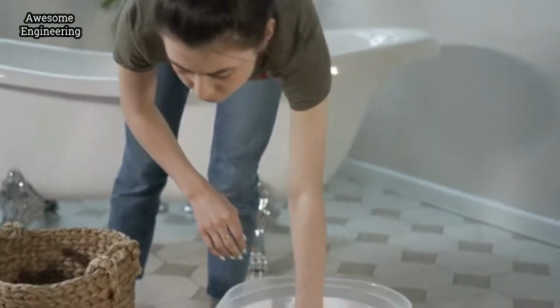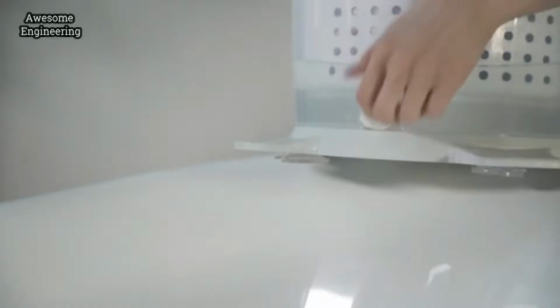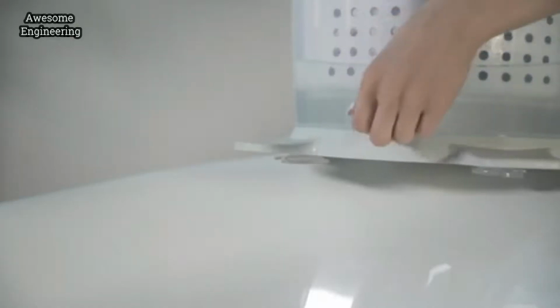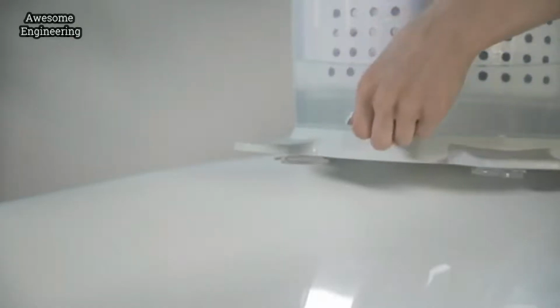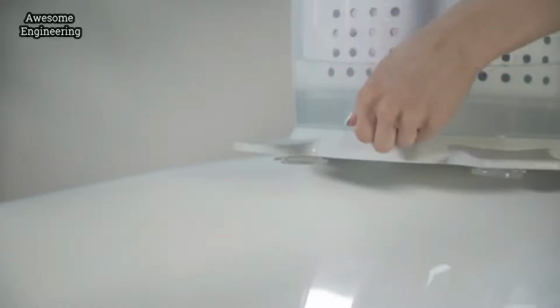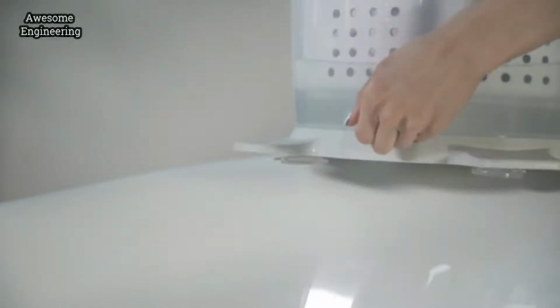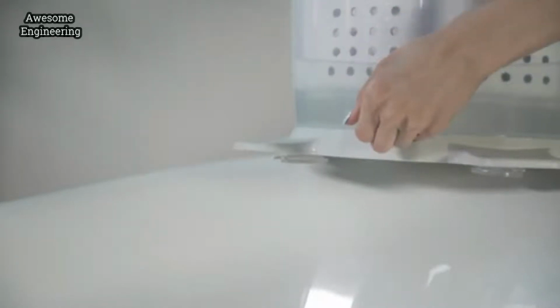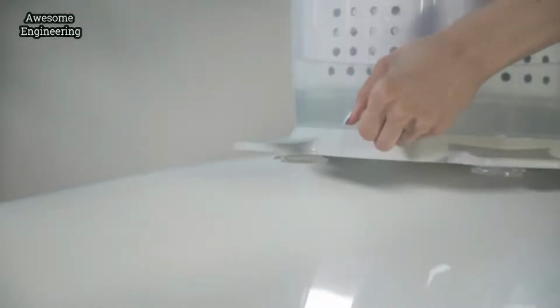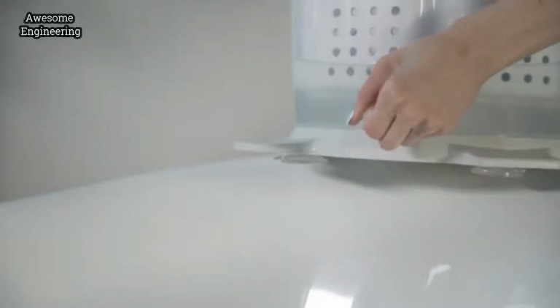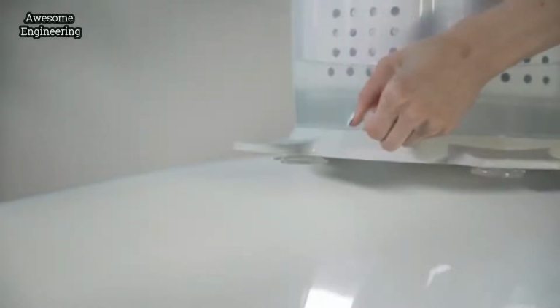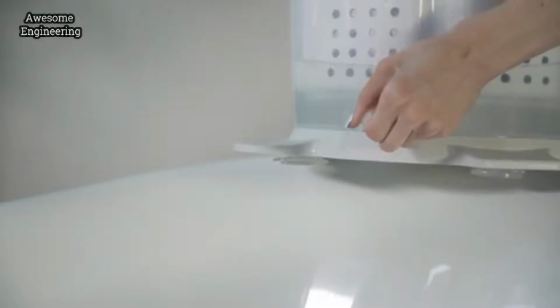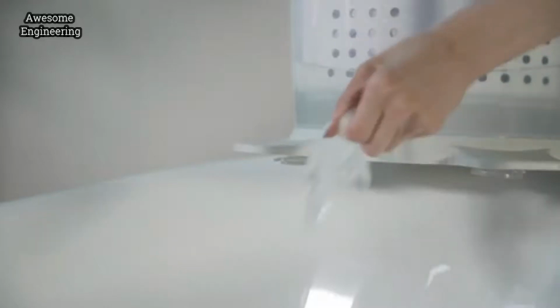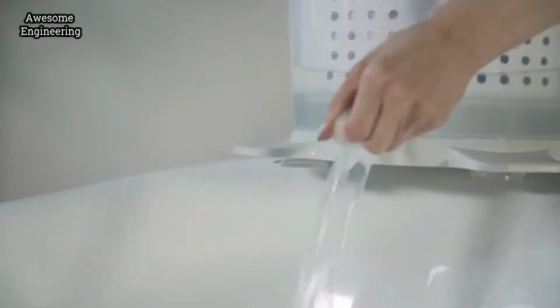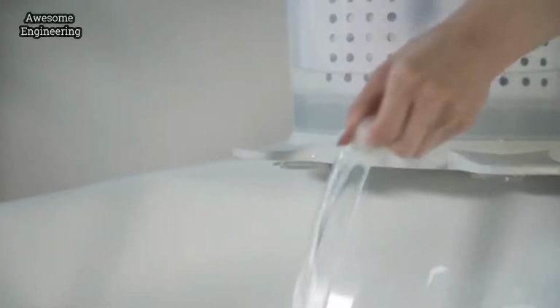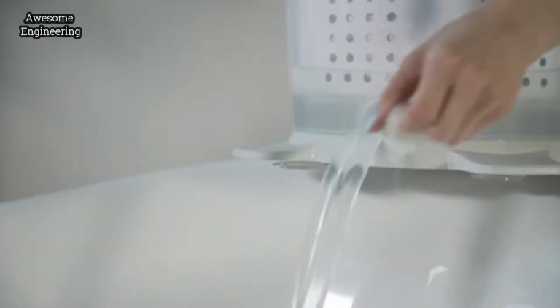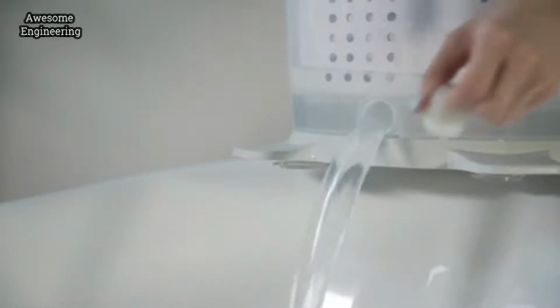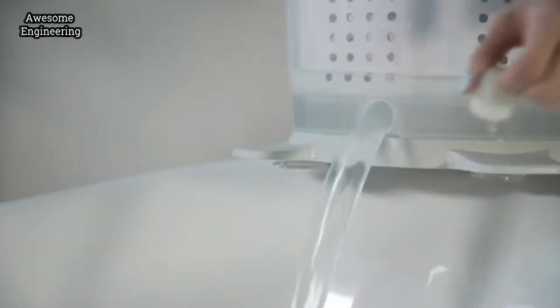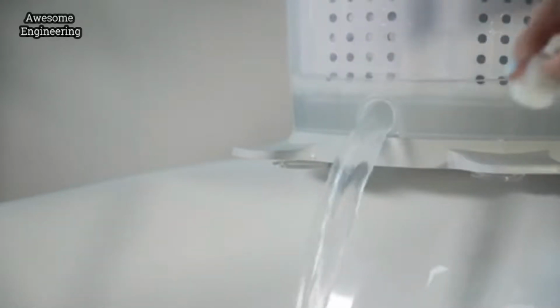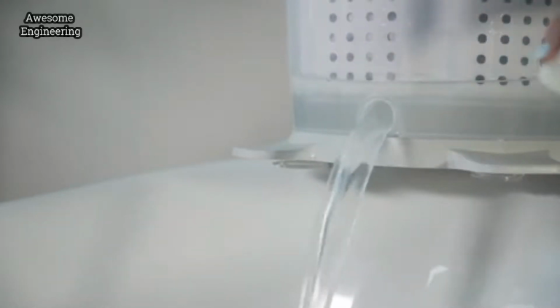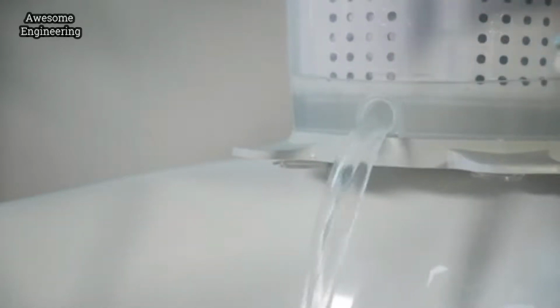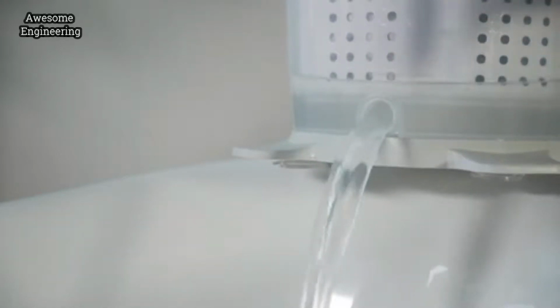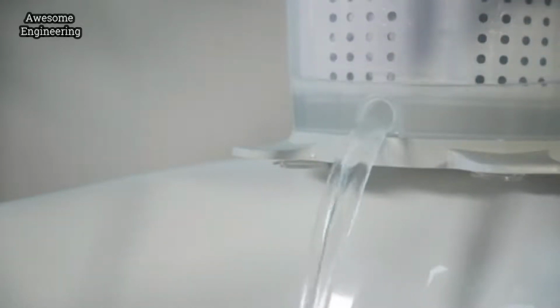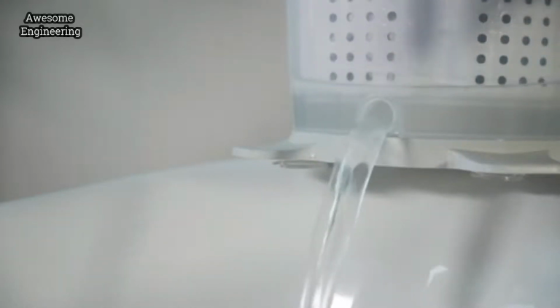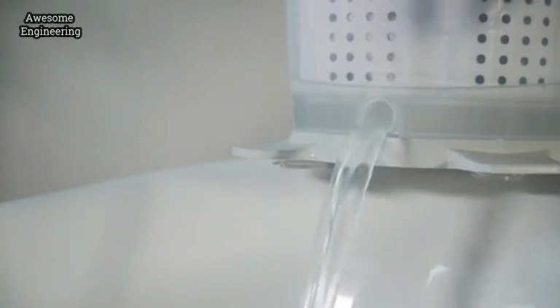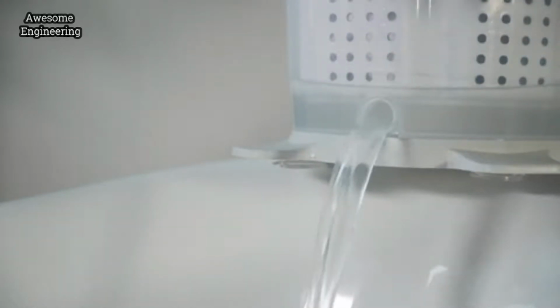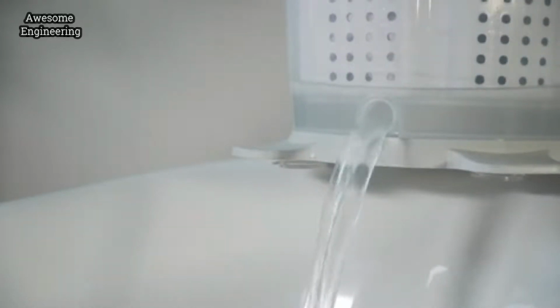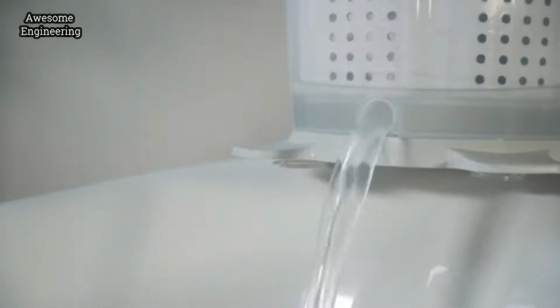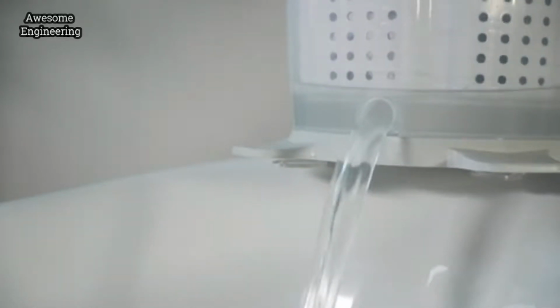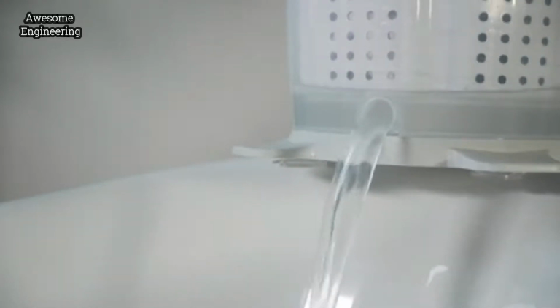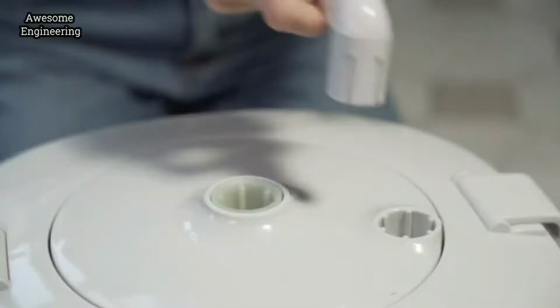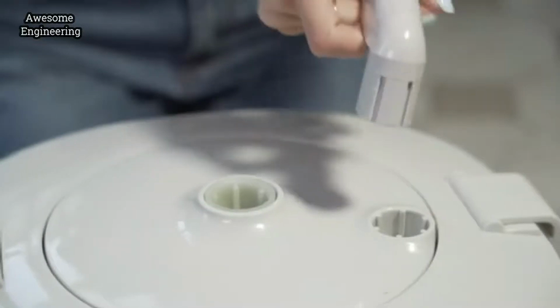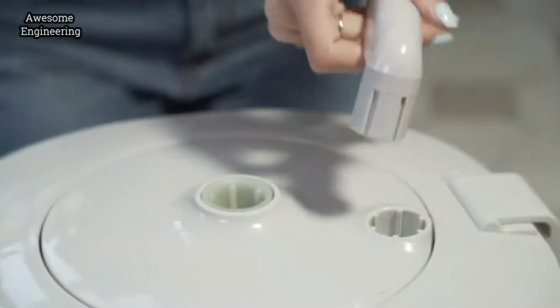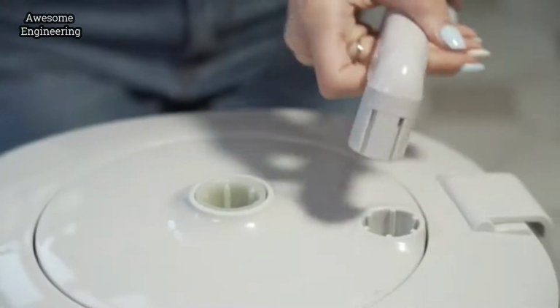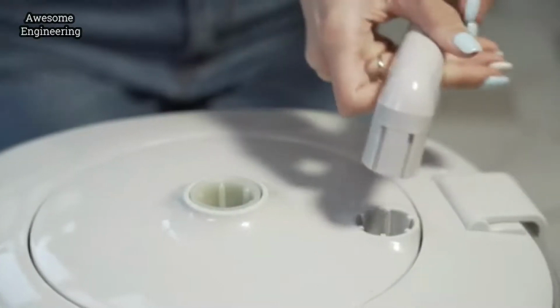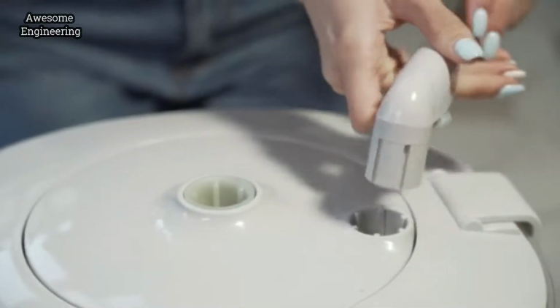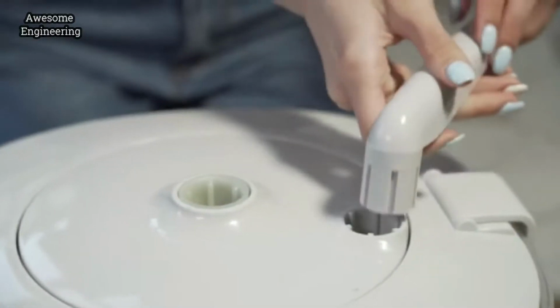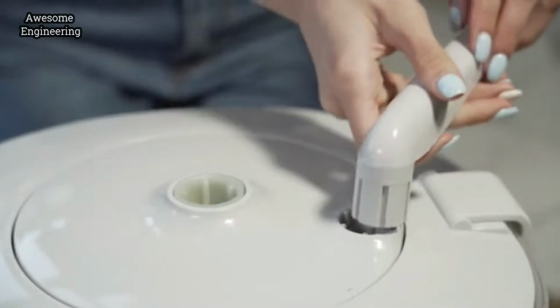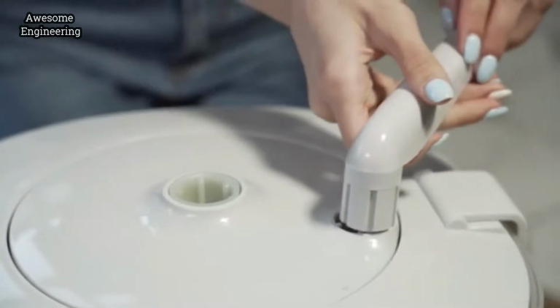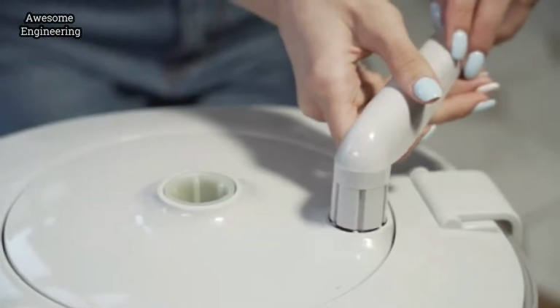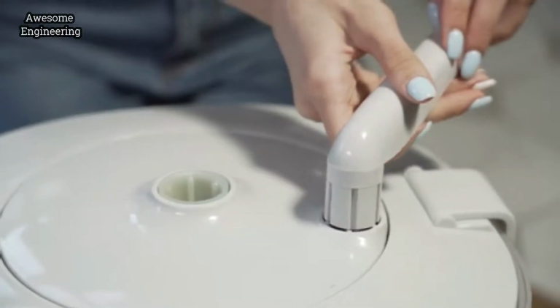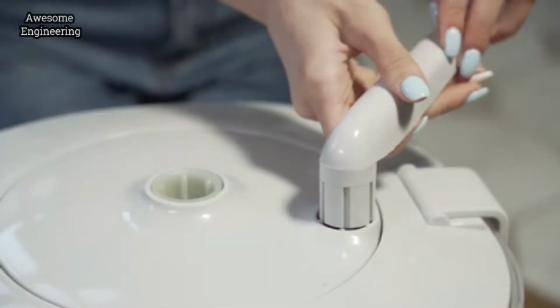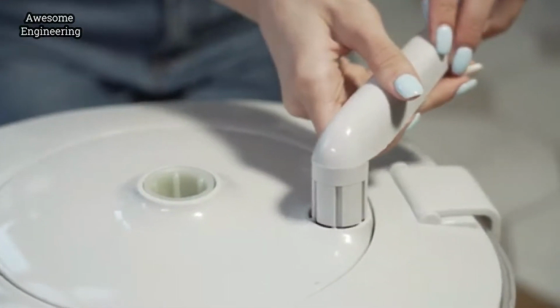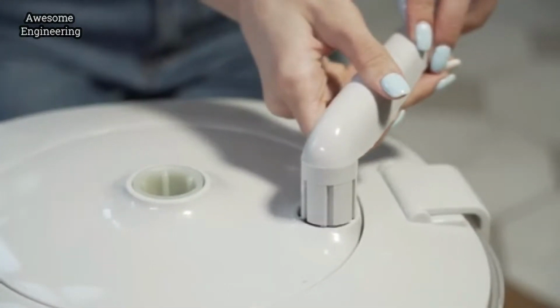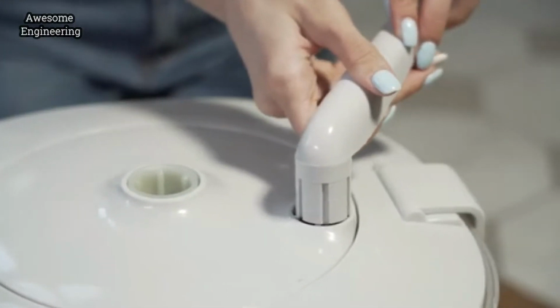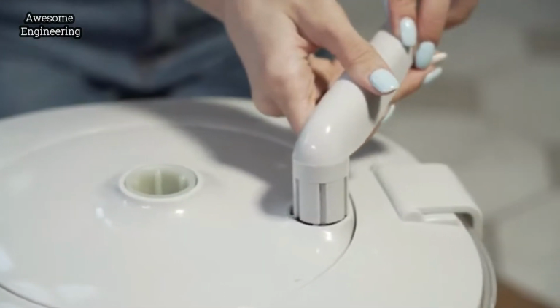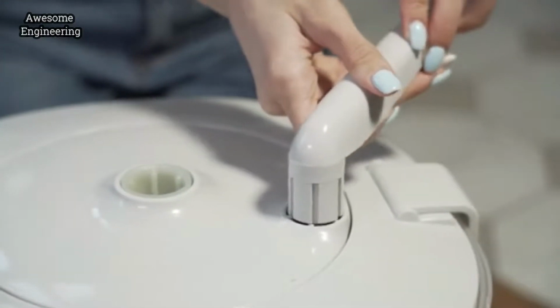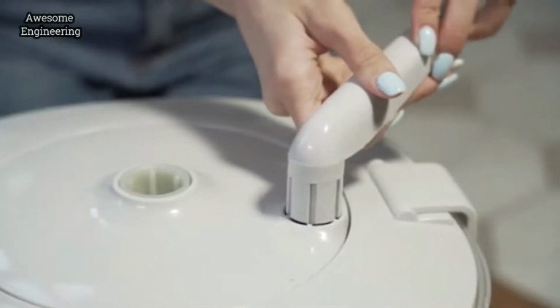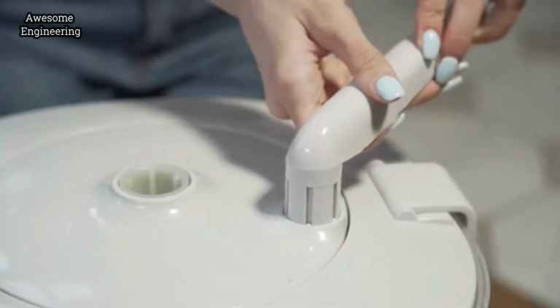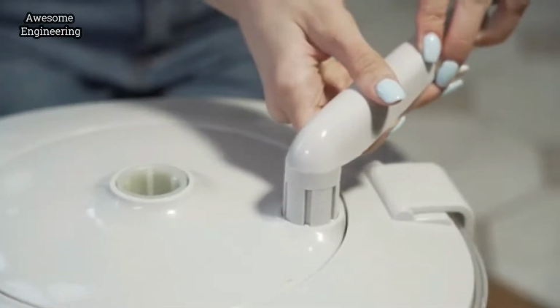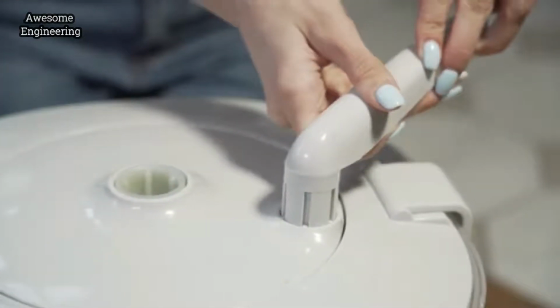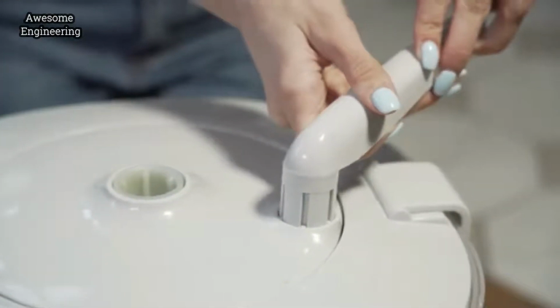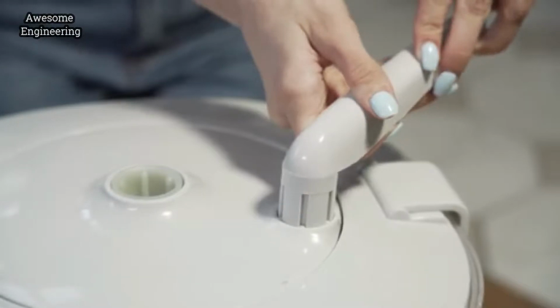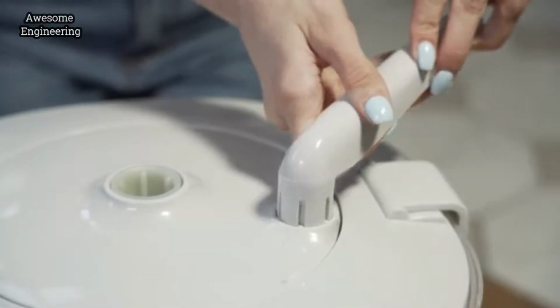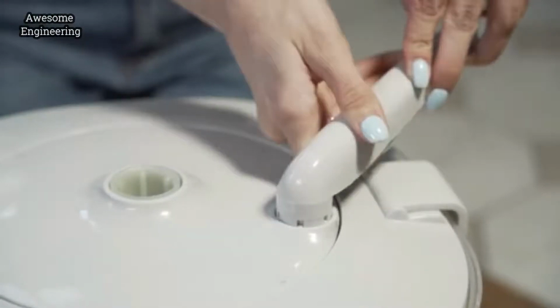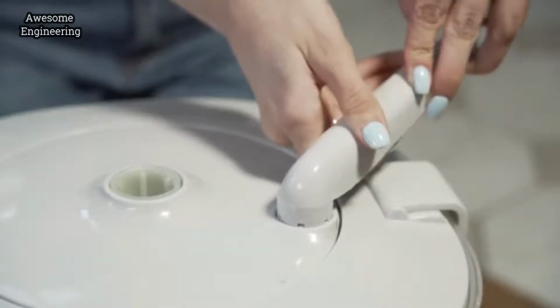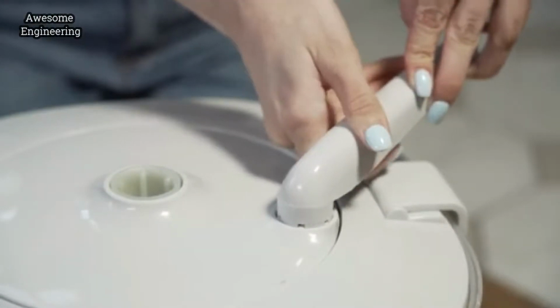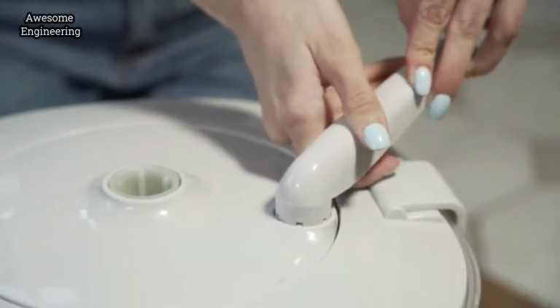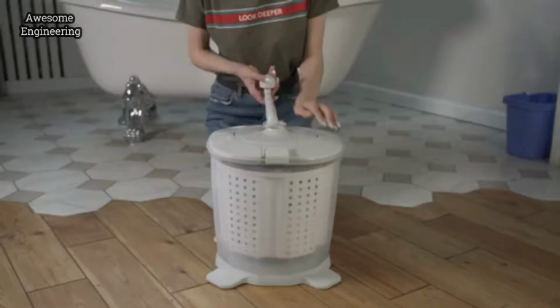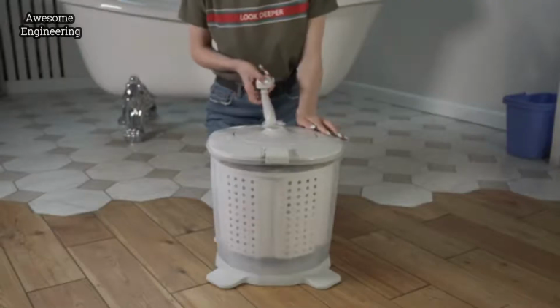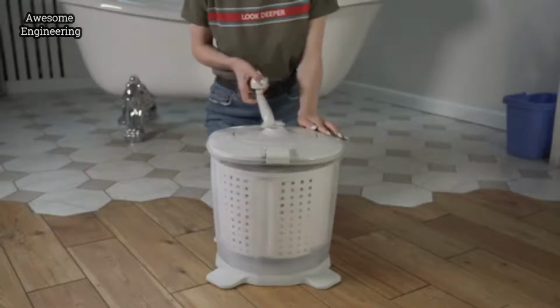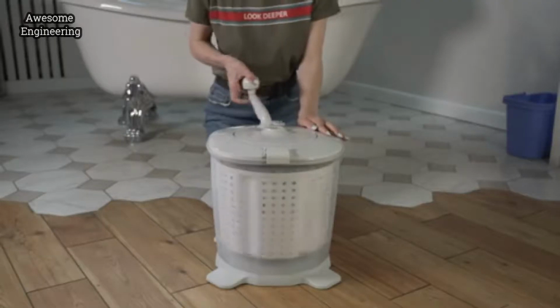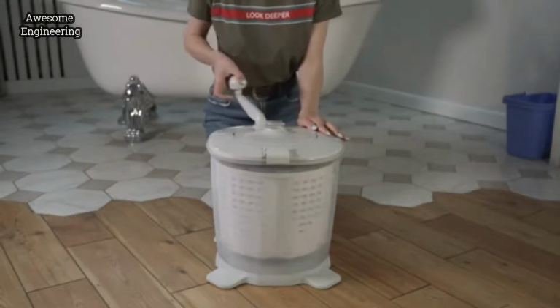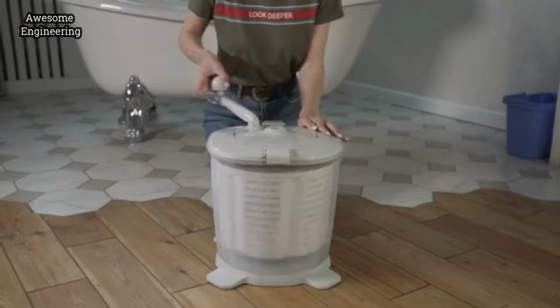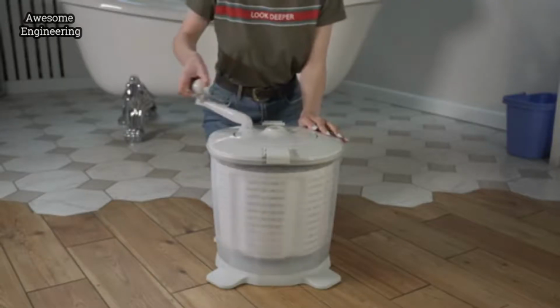A special cap easily drains water after the wash. By changing the handle, Easy Wash is easily switched to its spin drying mode.